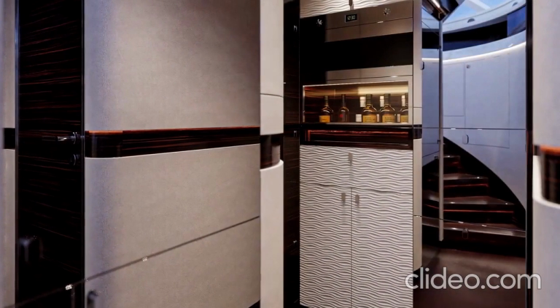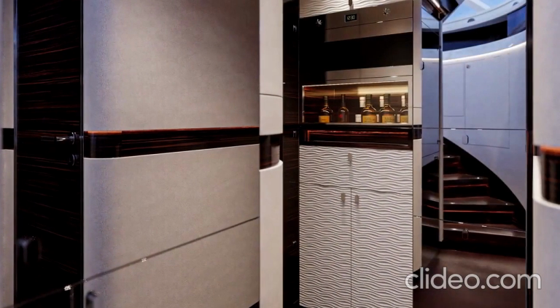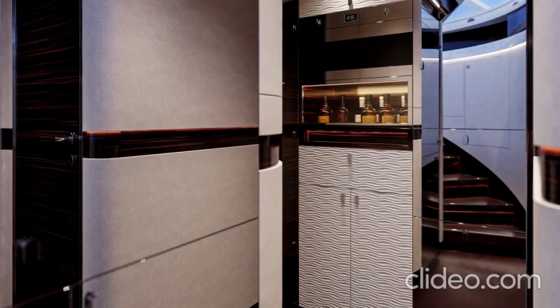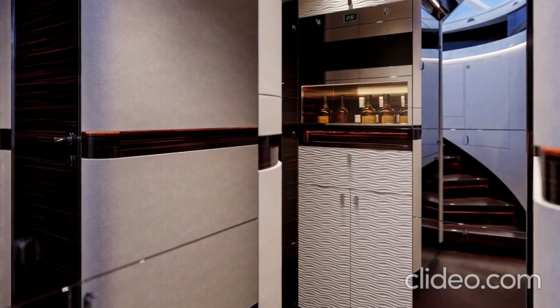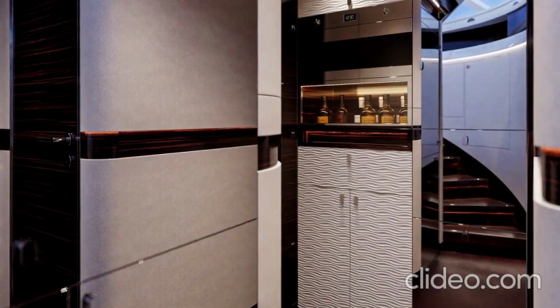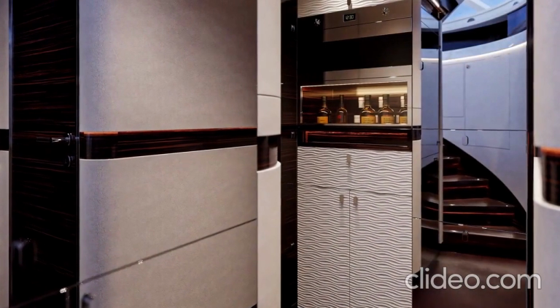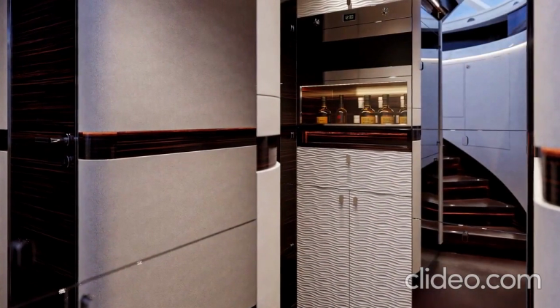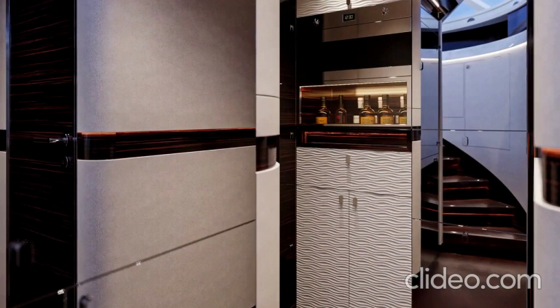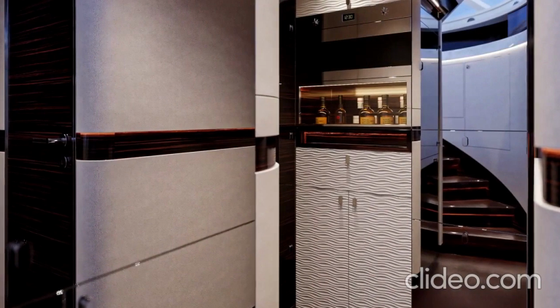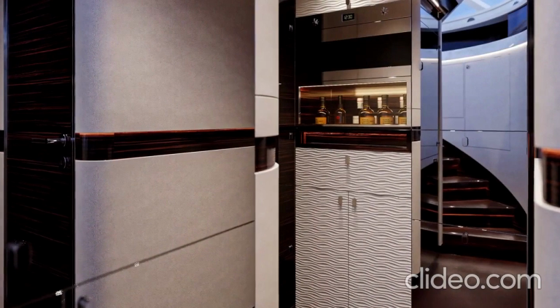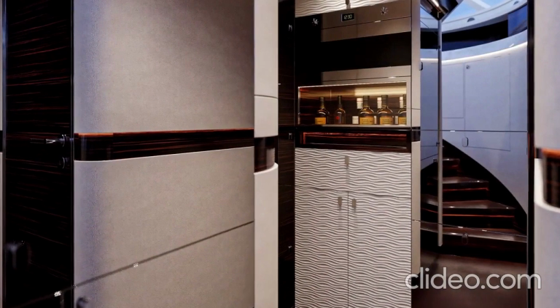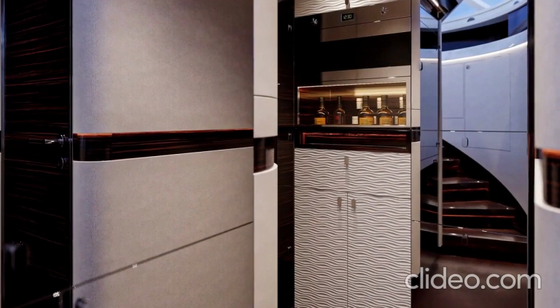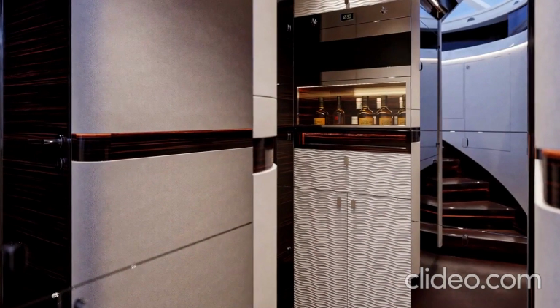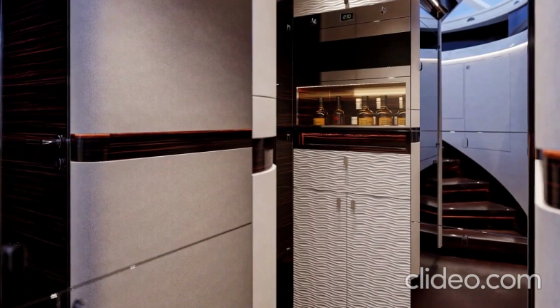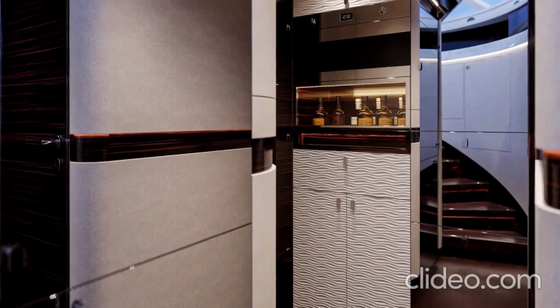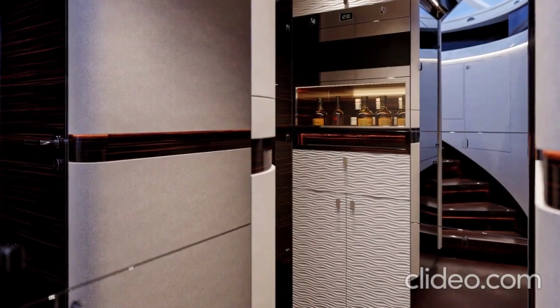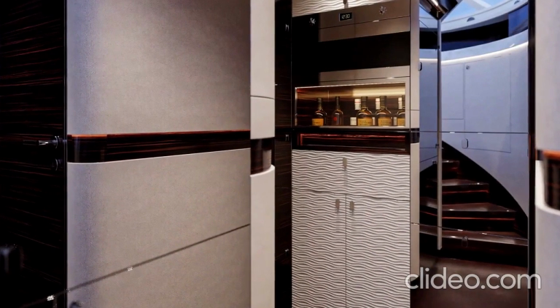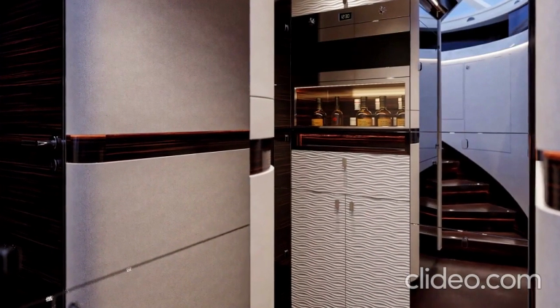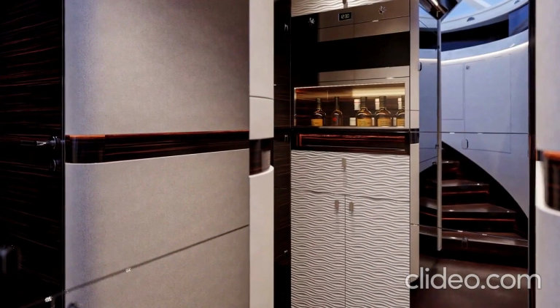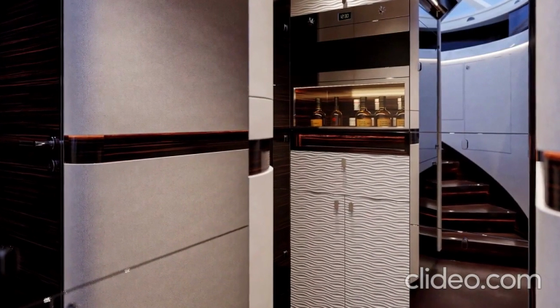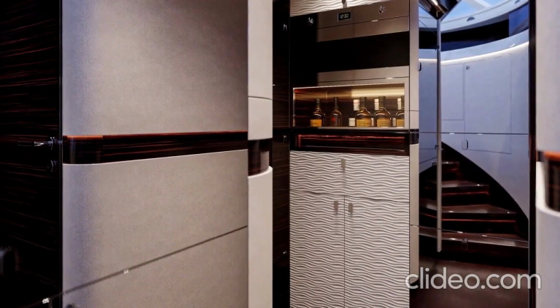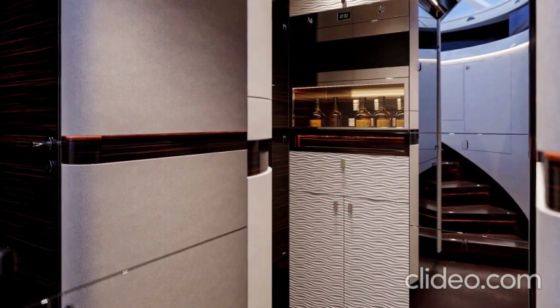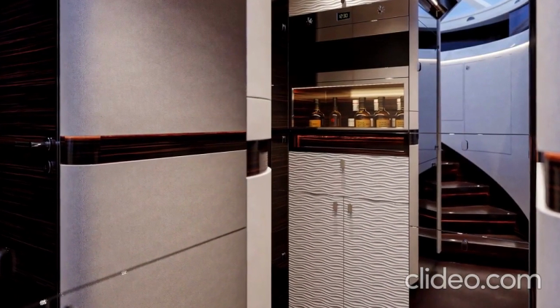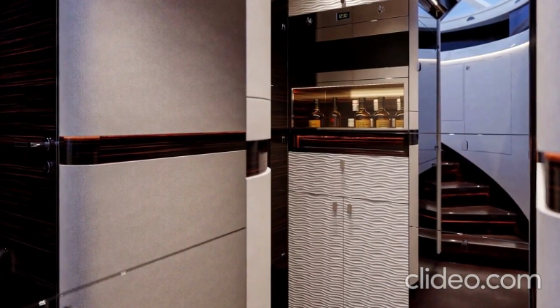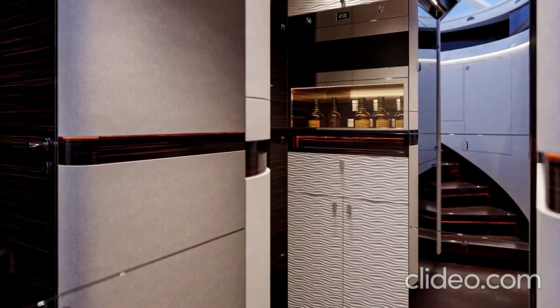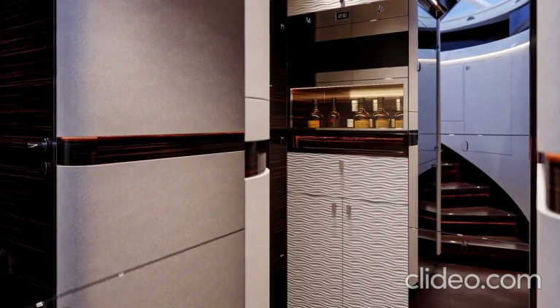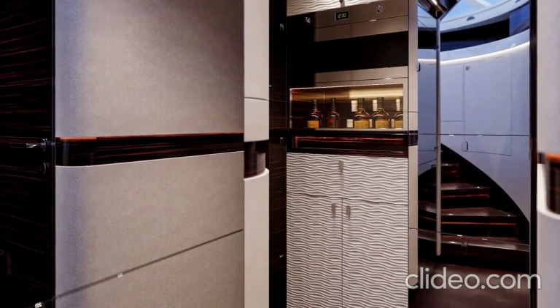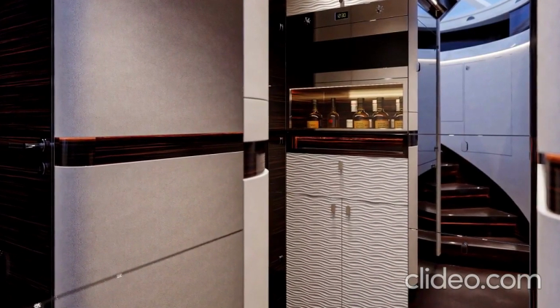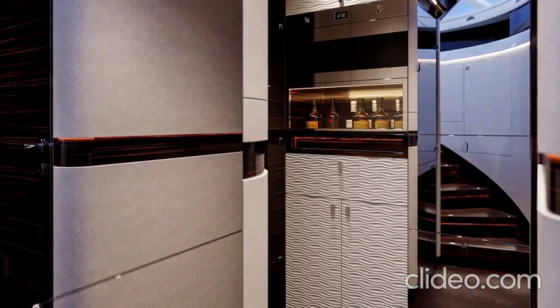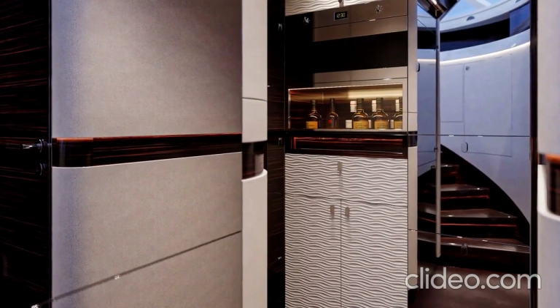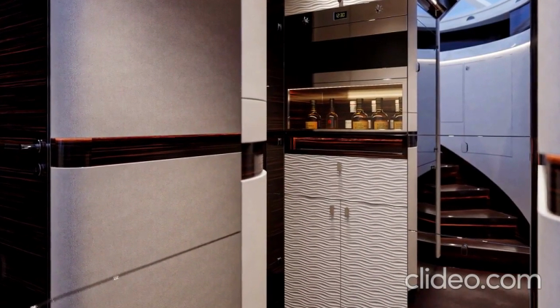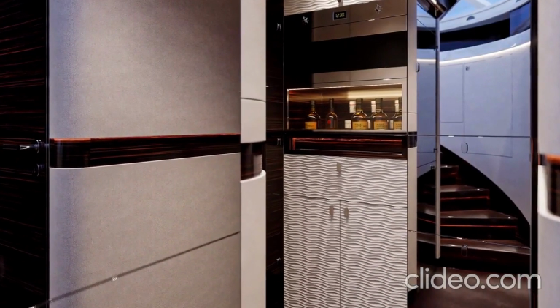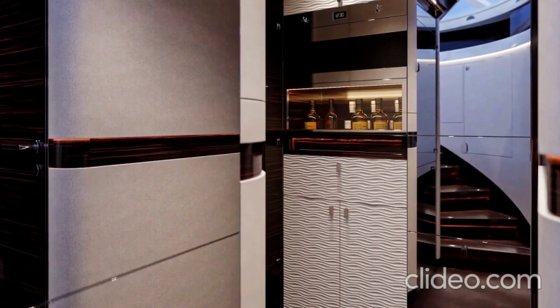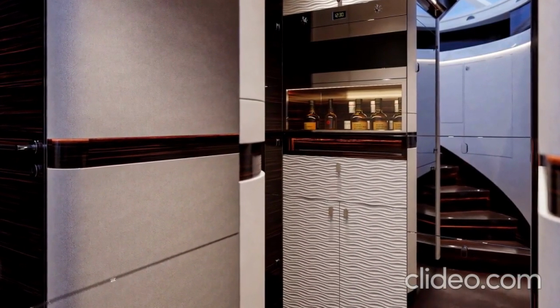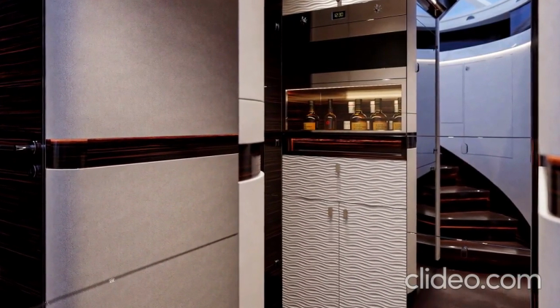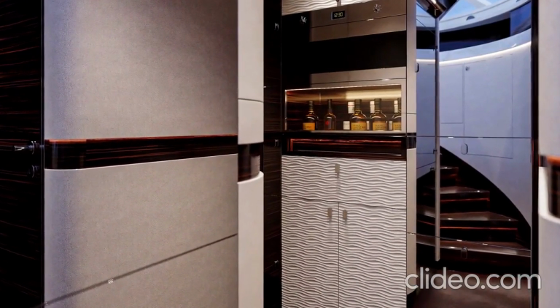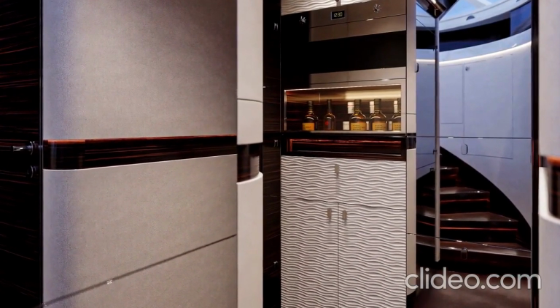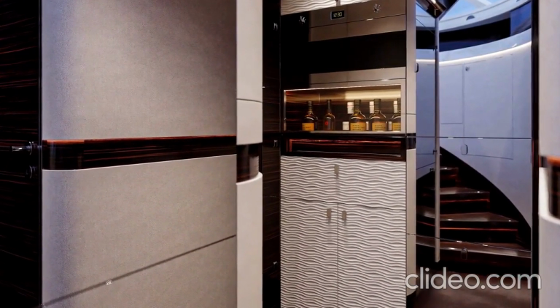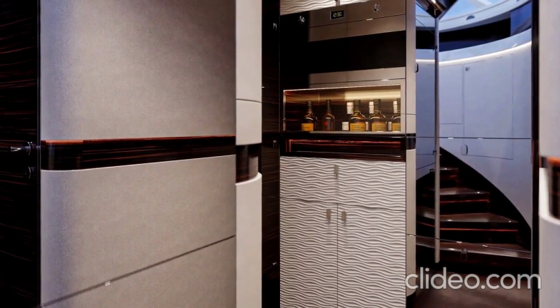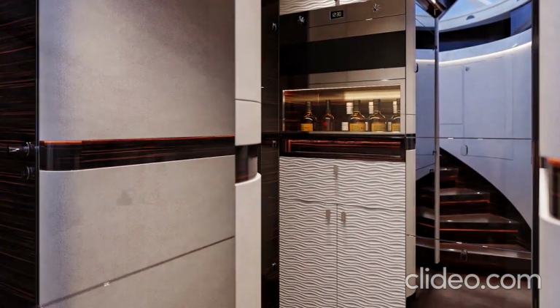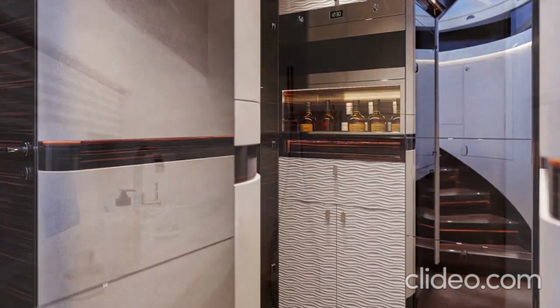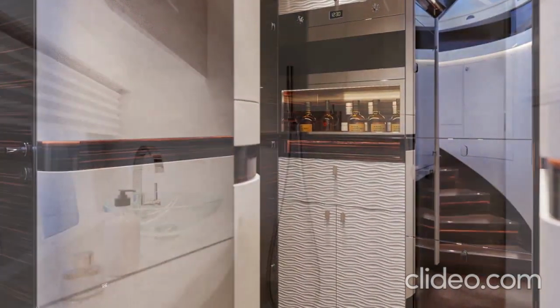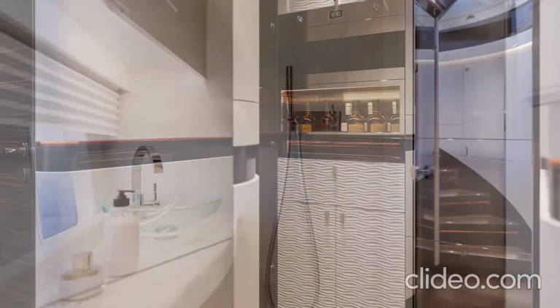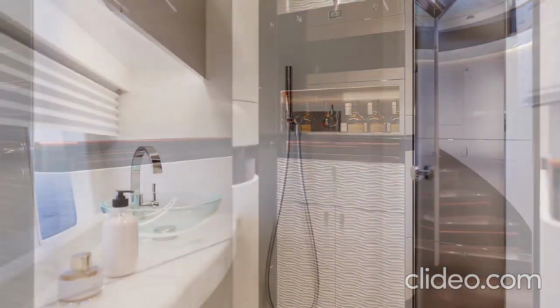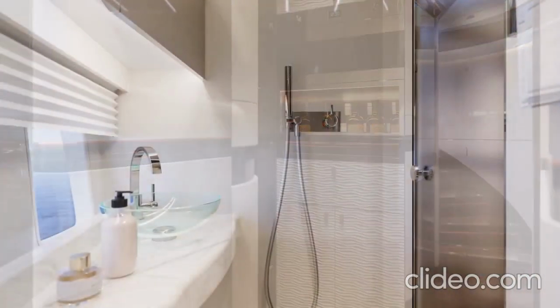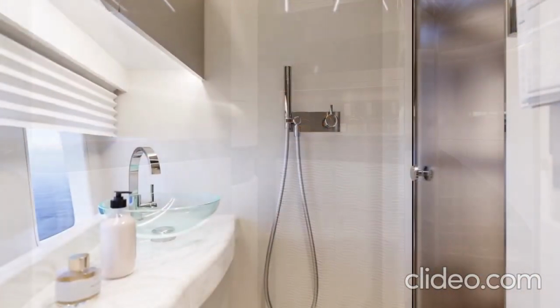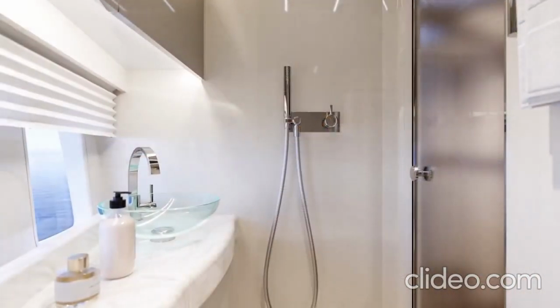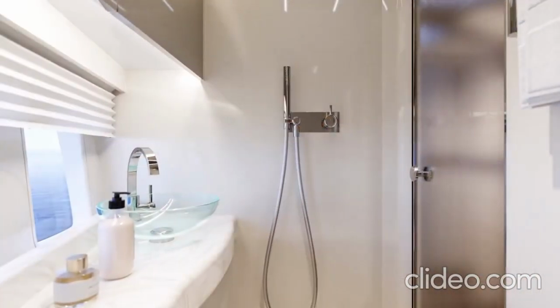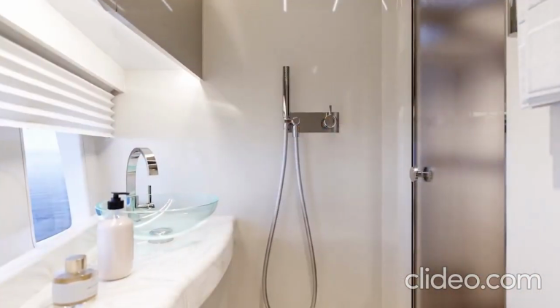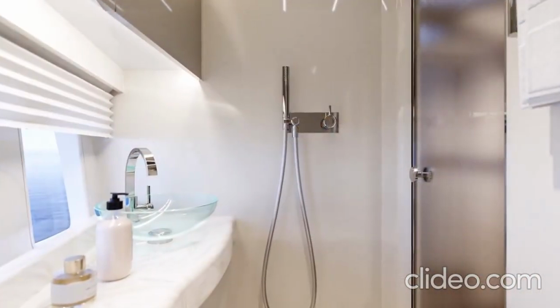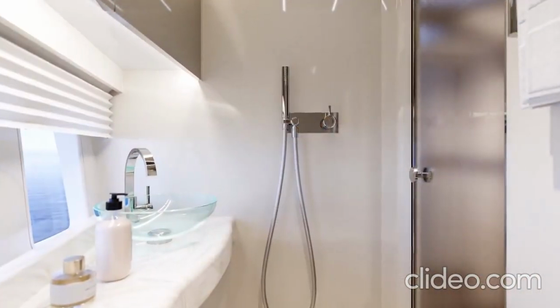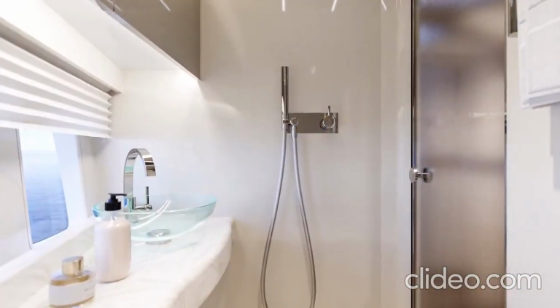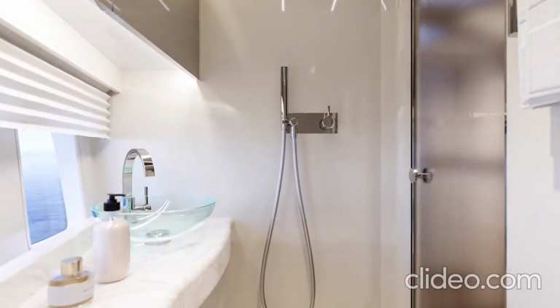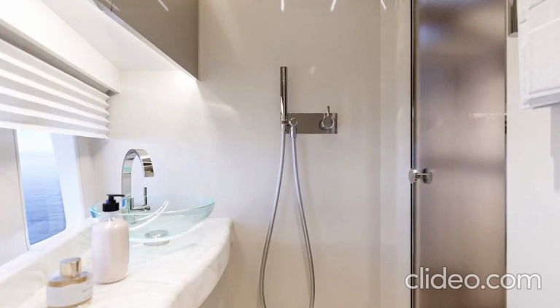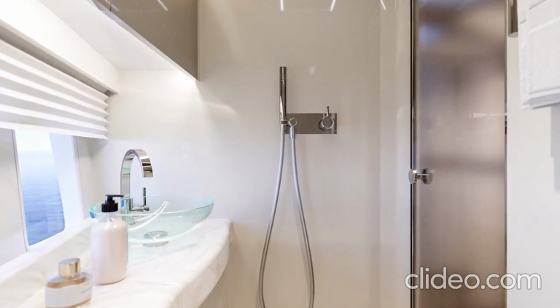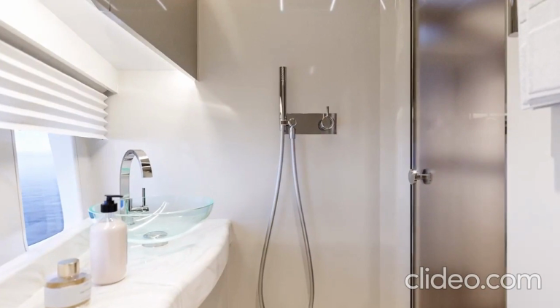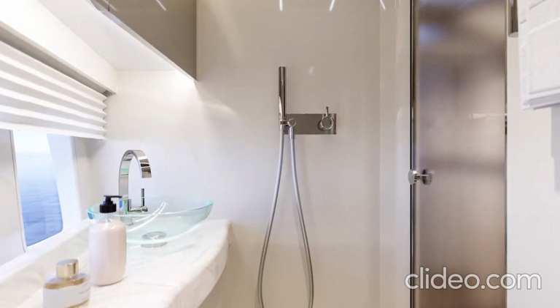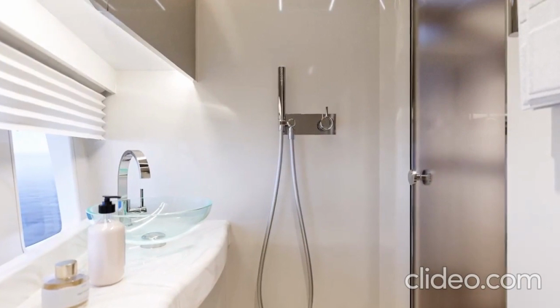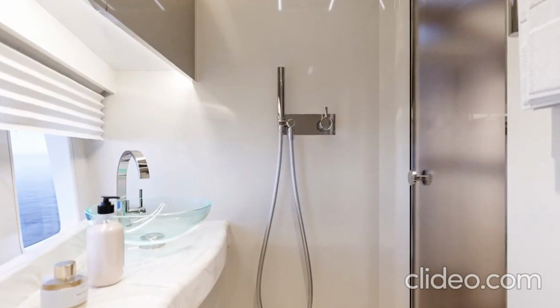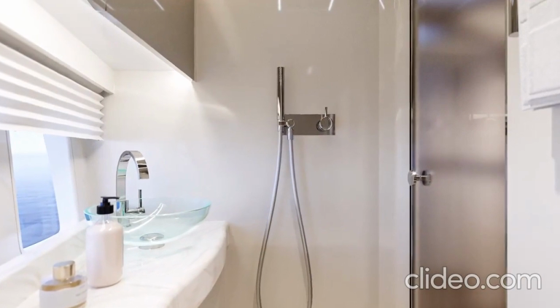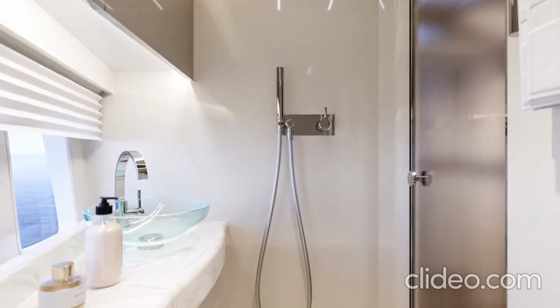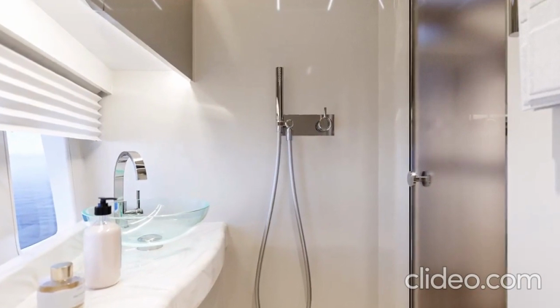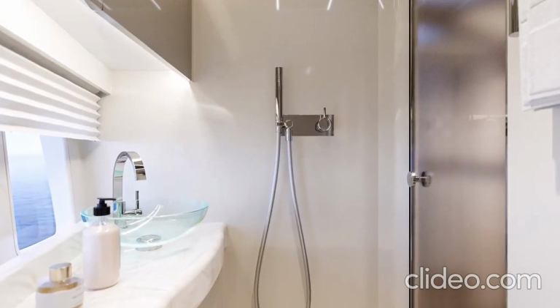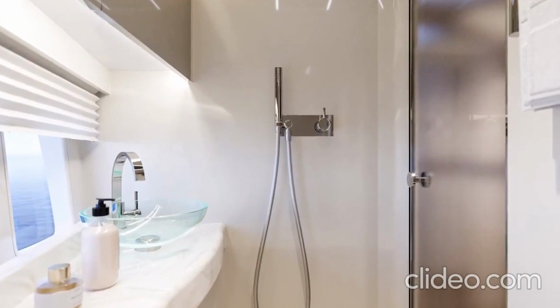The engine room is located on Deck 2, with four diesel-powered engines generating electricity for the entire ship.